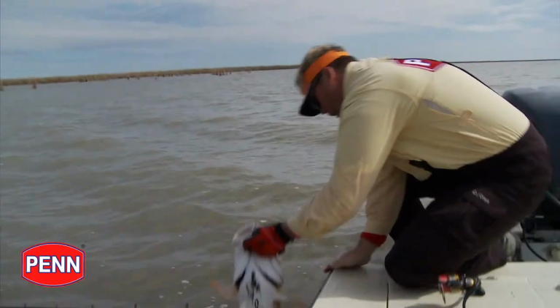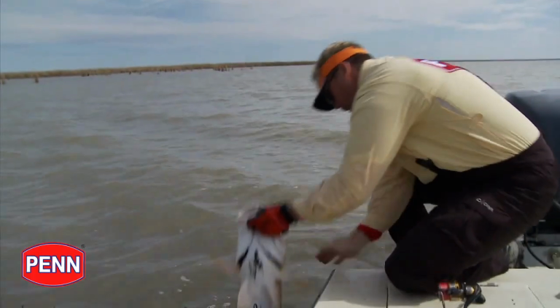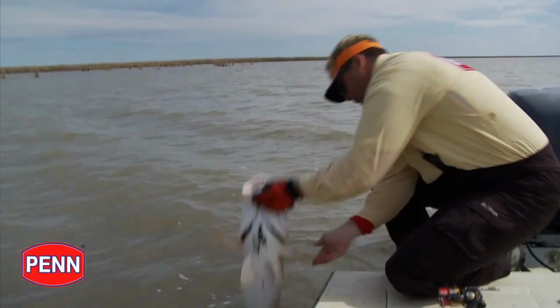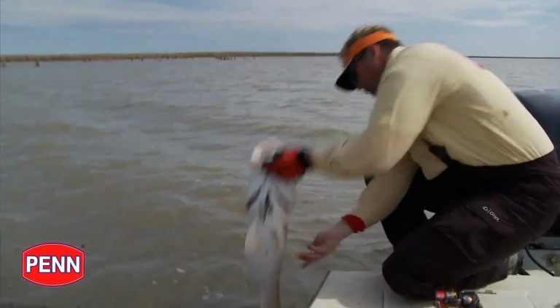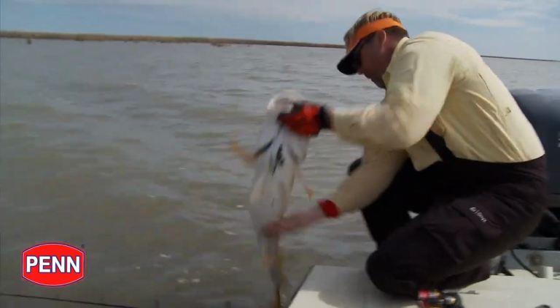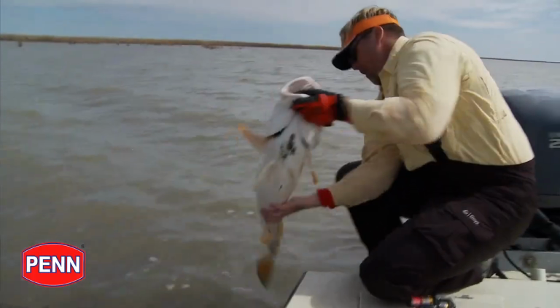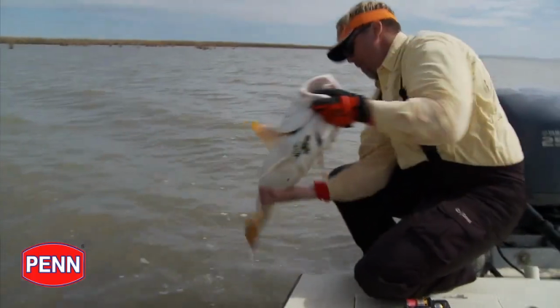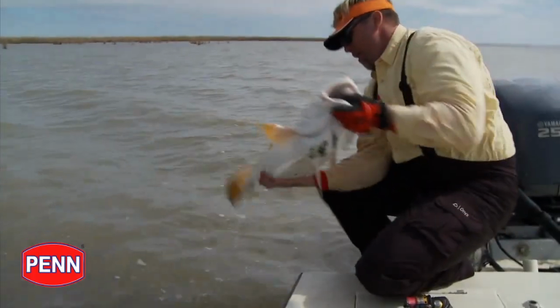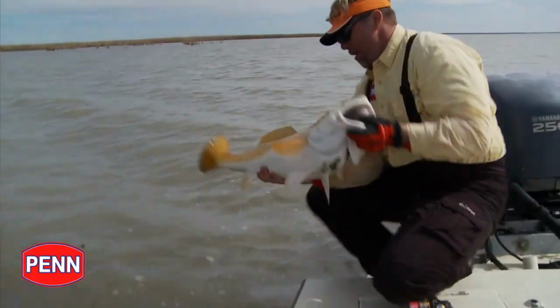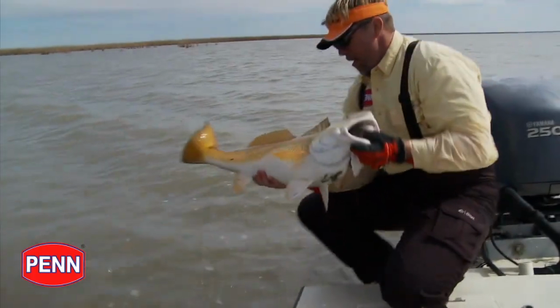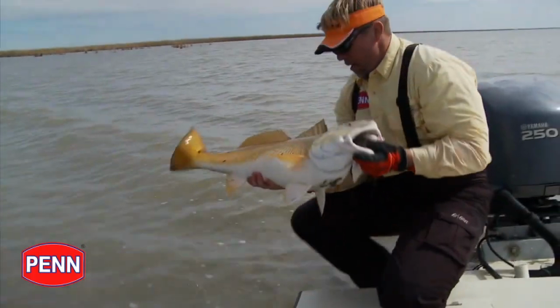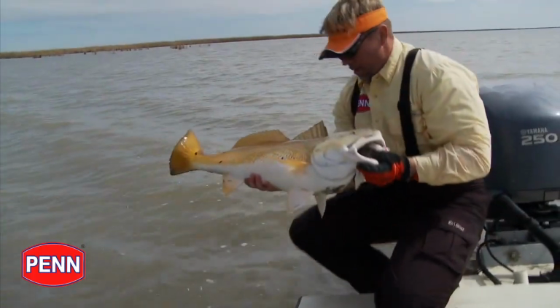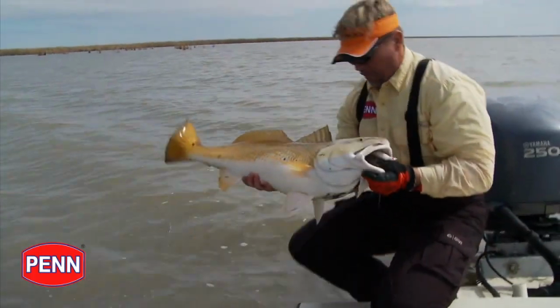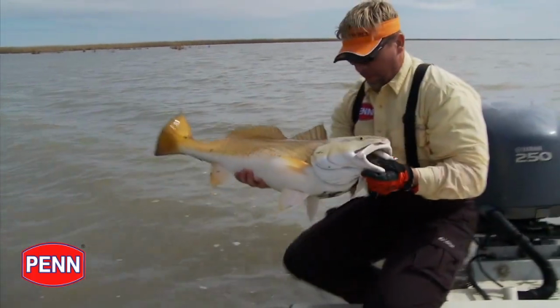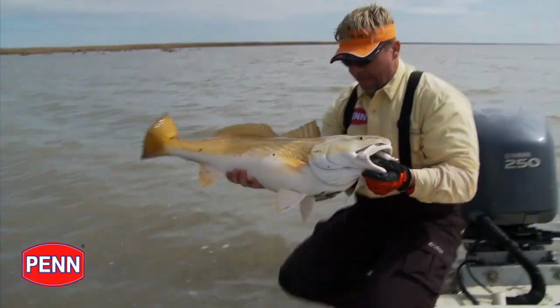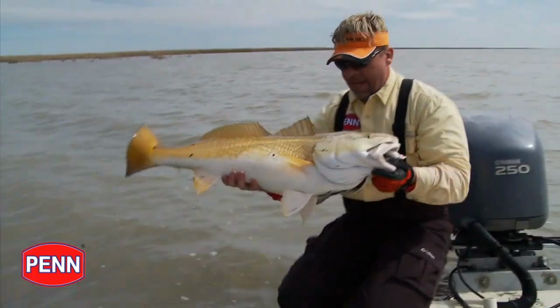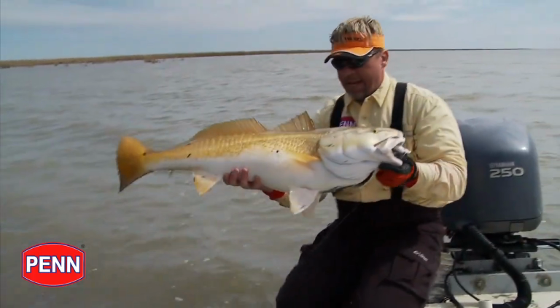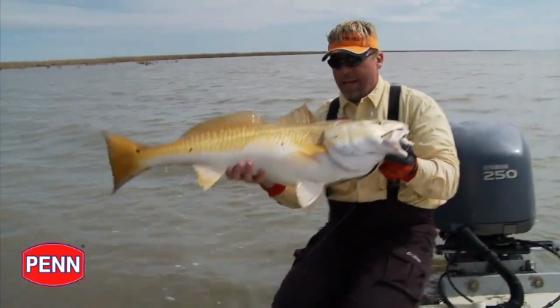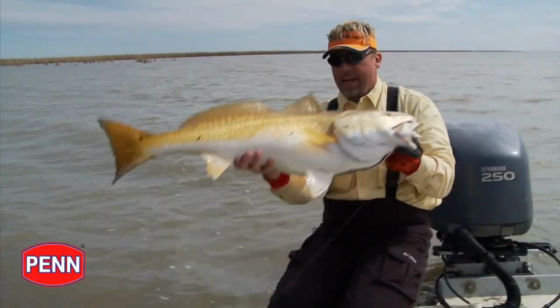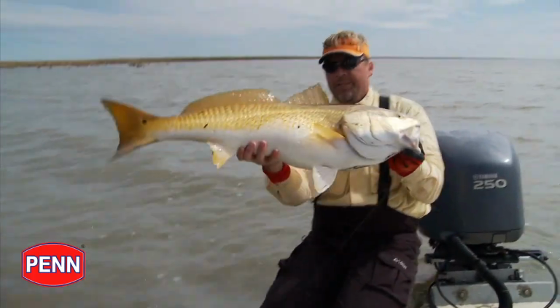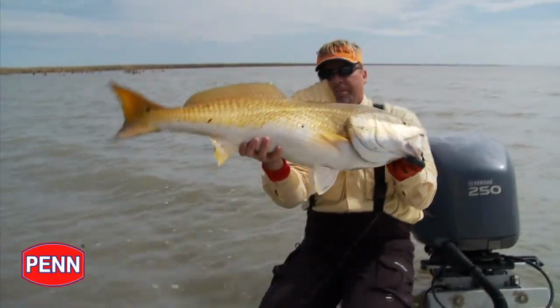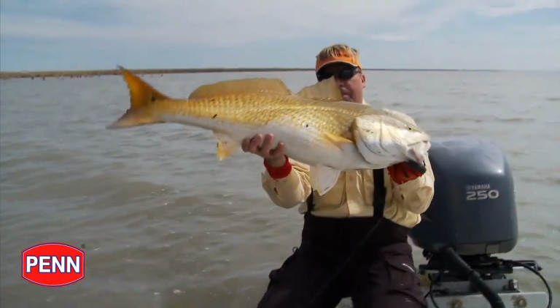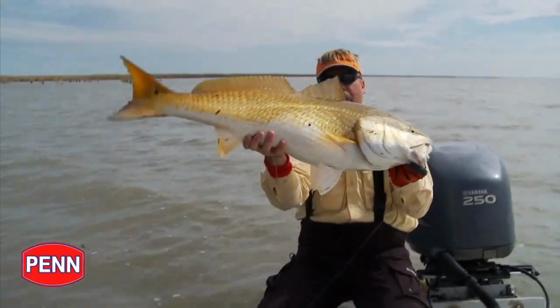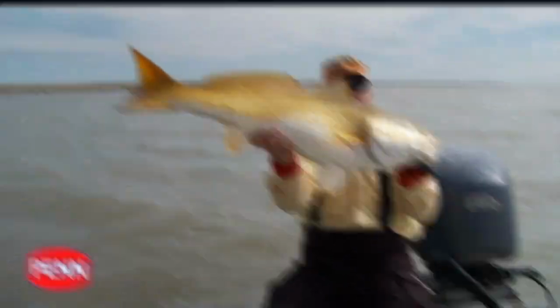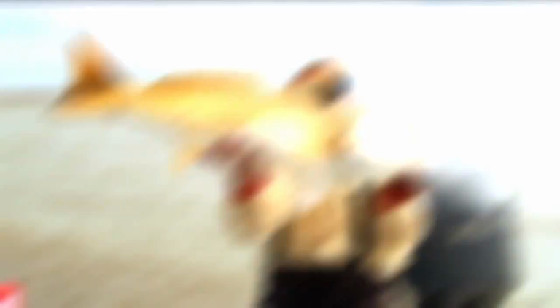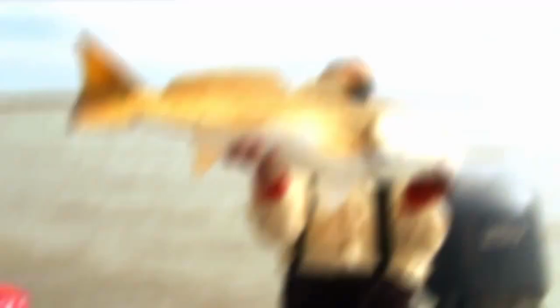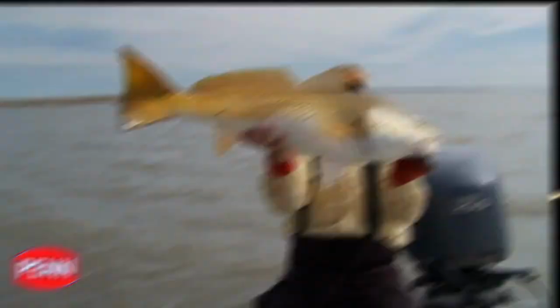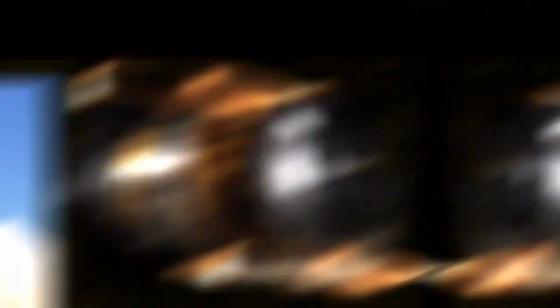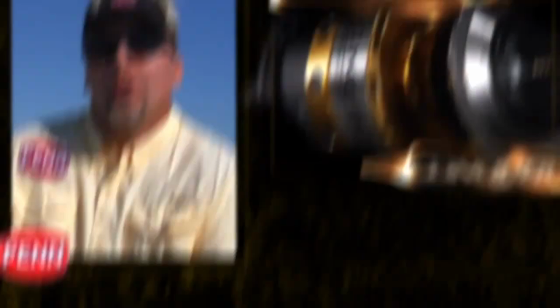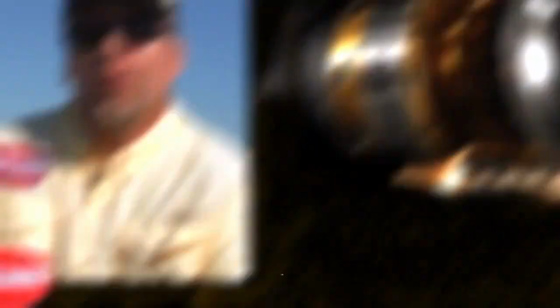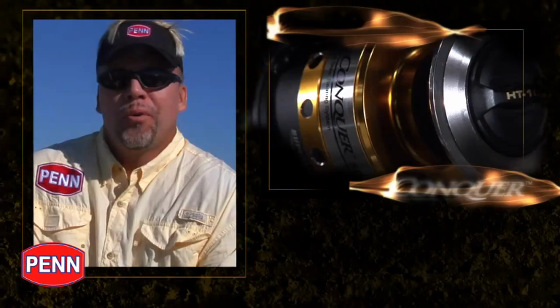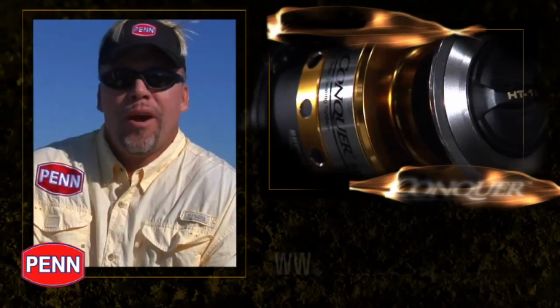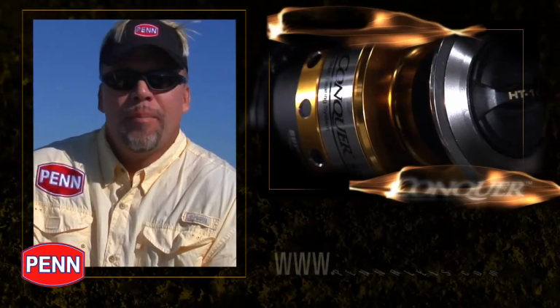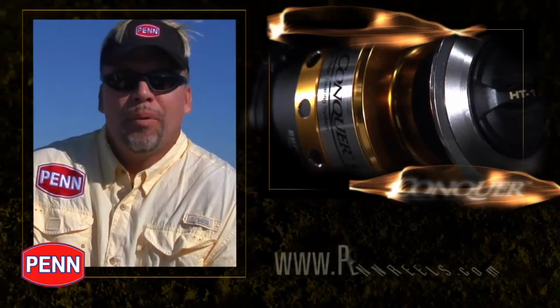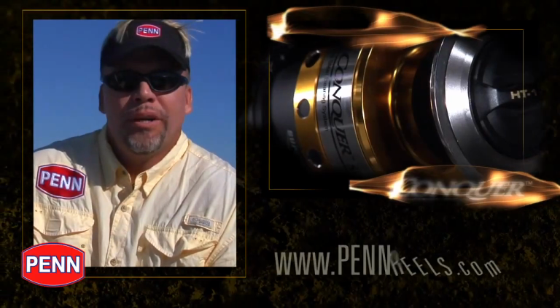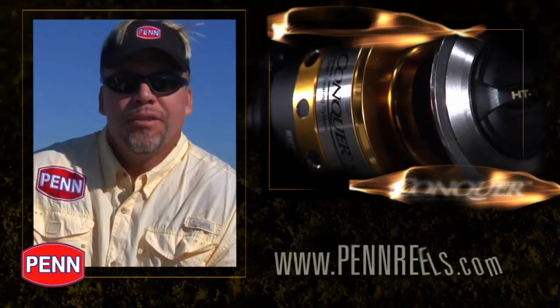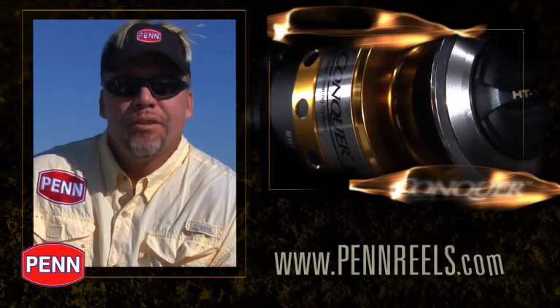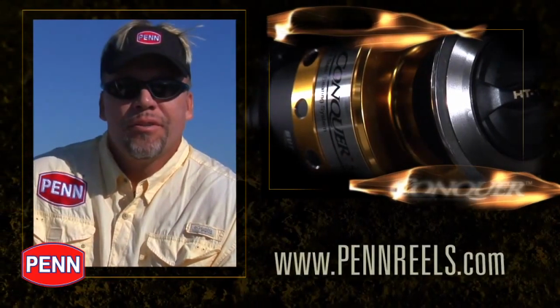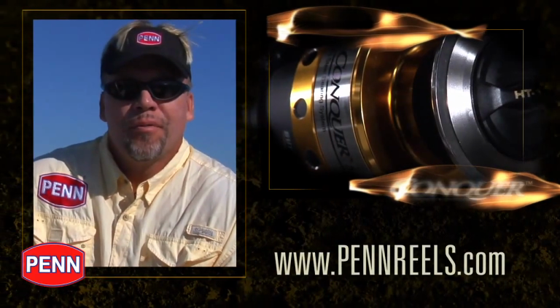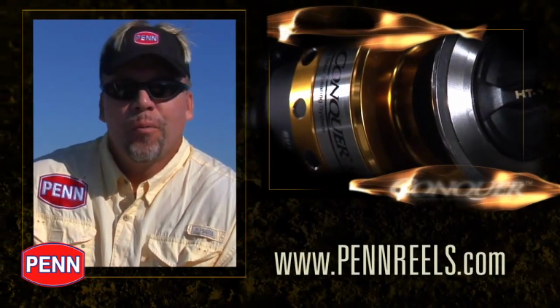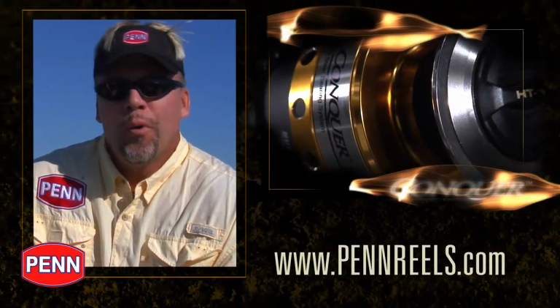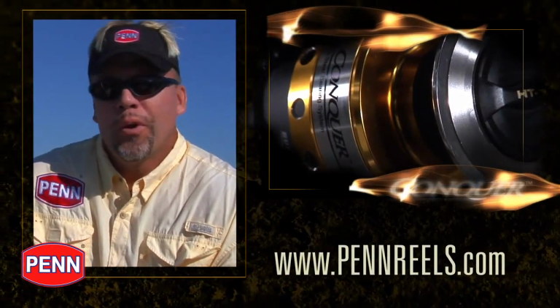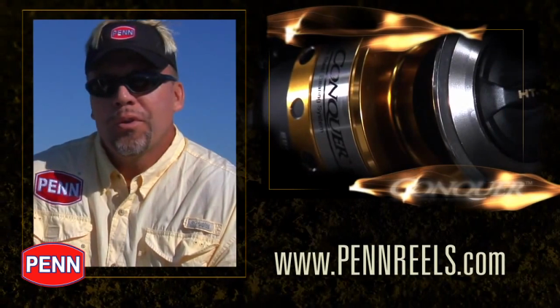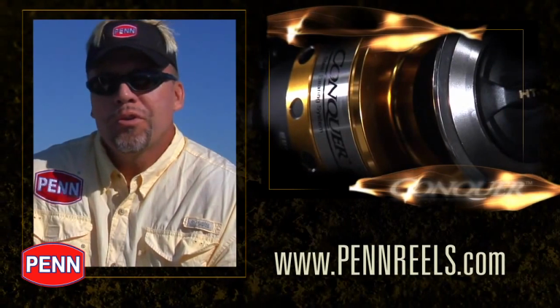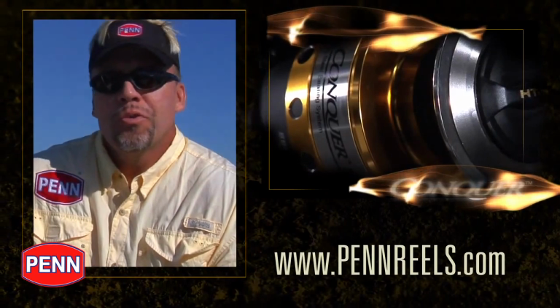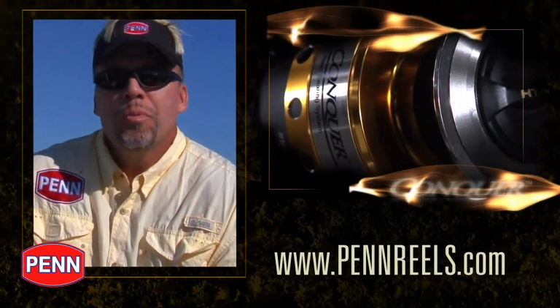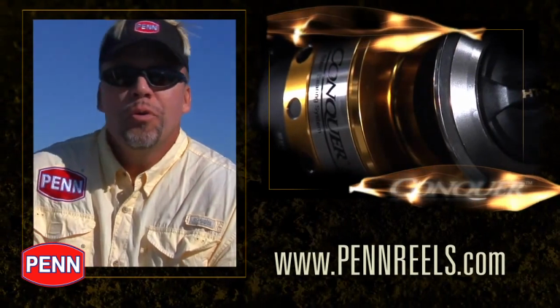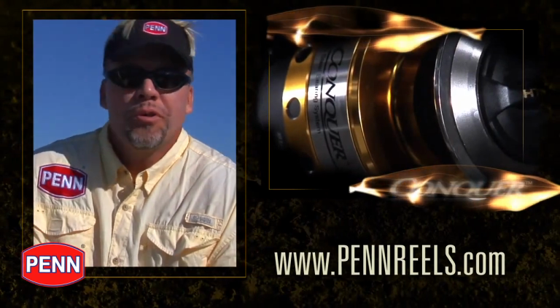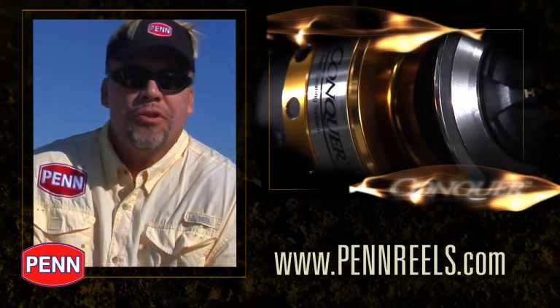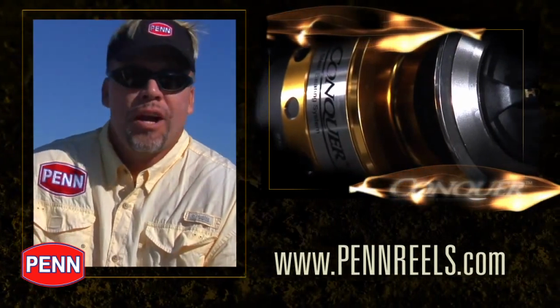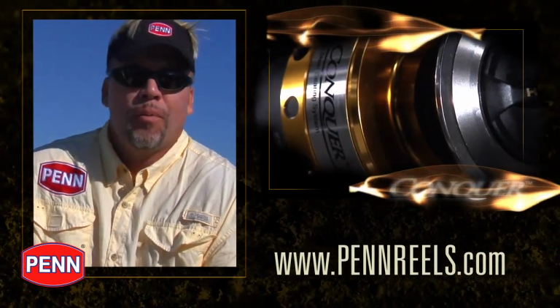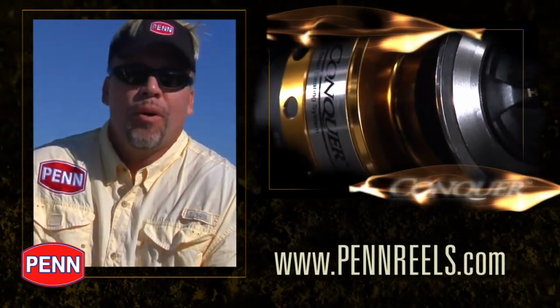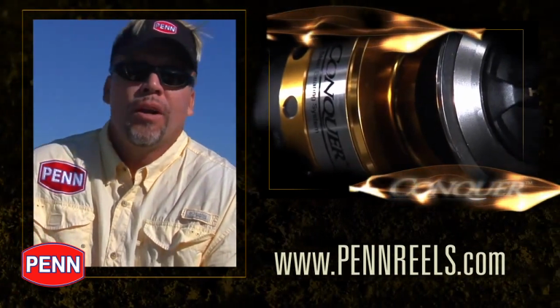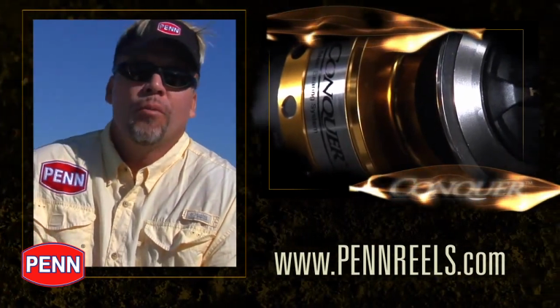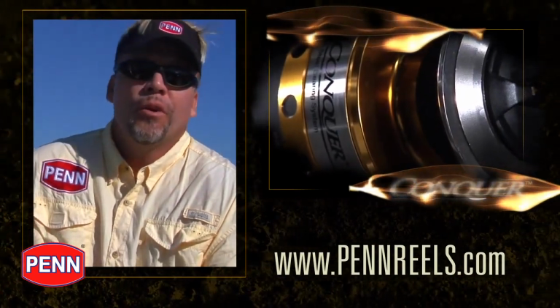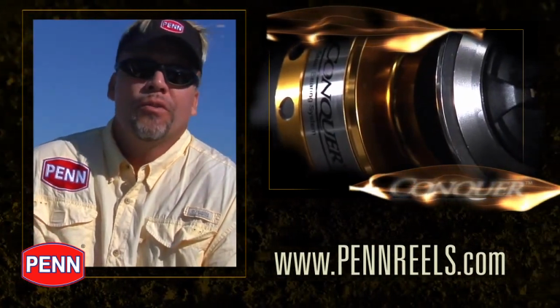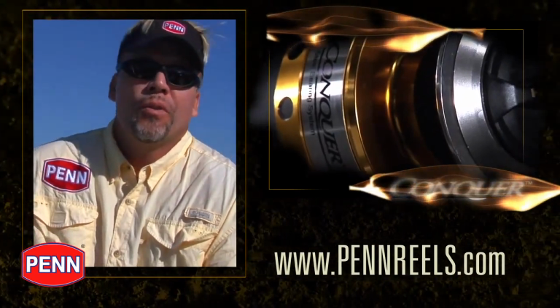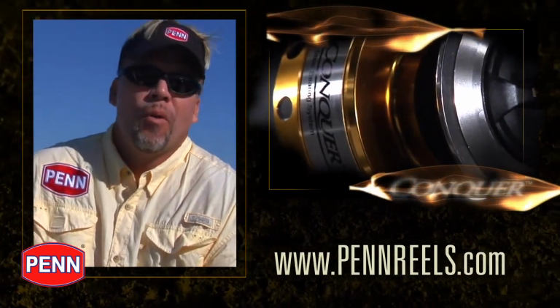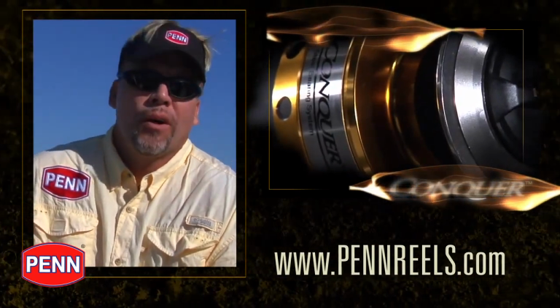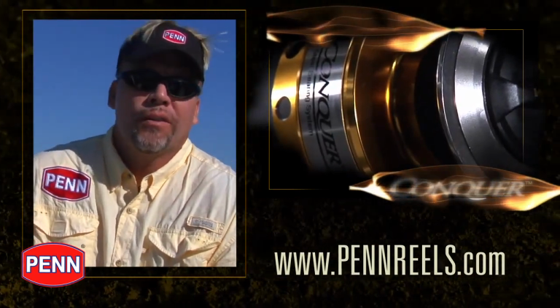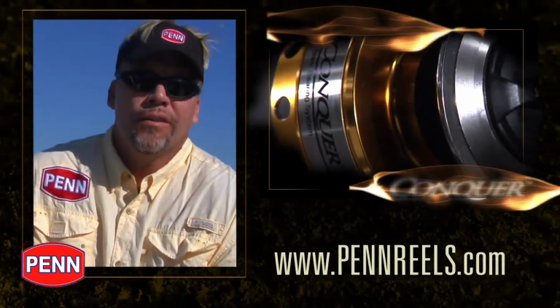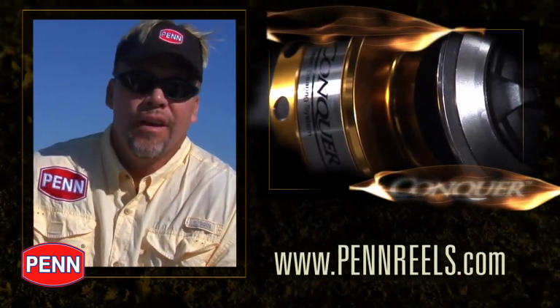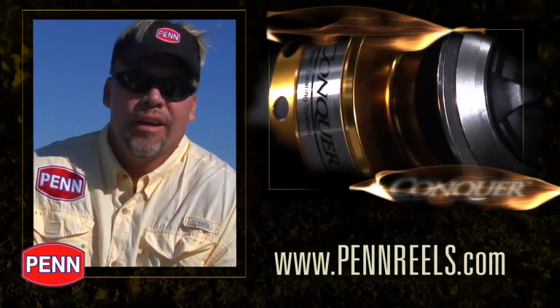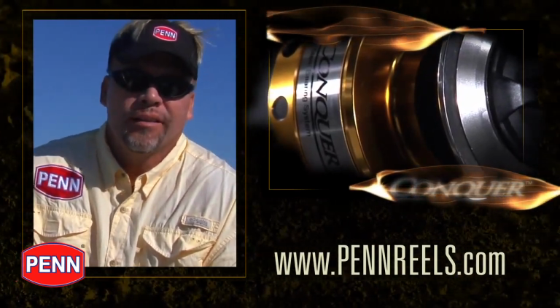The Conquer spinning reel has 10 stainless steel ball bearings, all in the right places, for one of the smoothest operating reels on the market today.